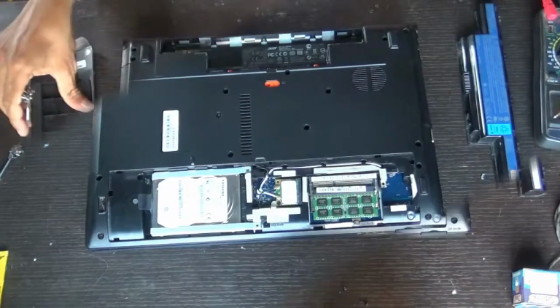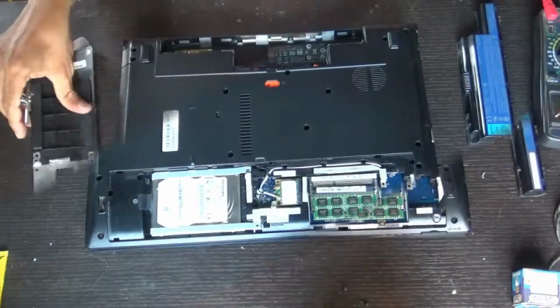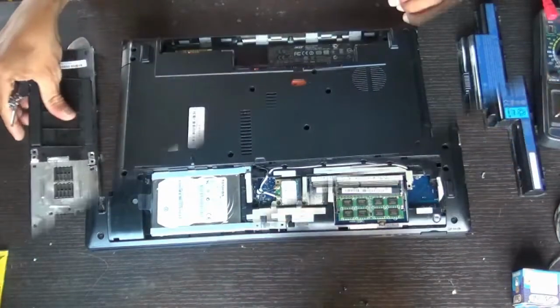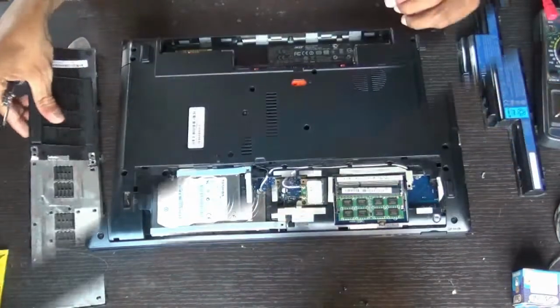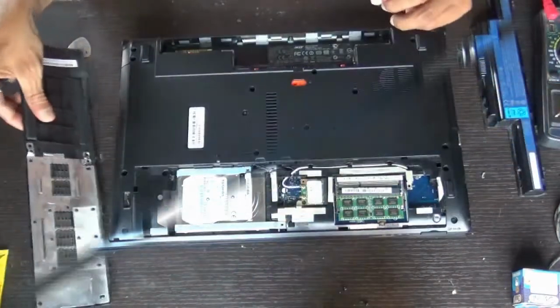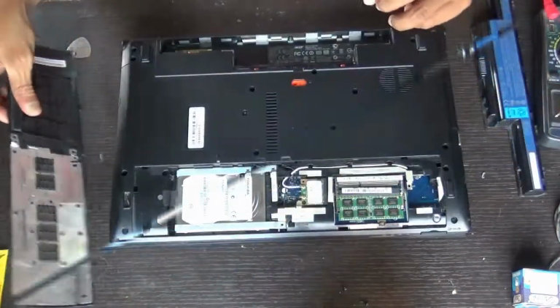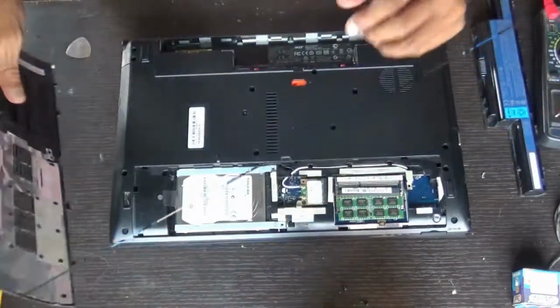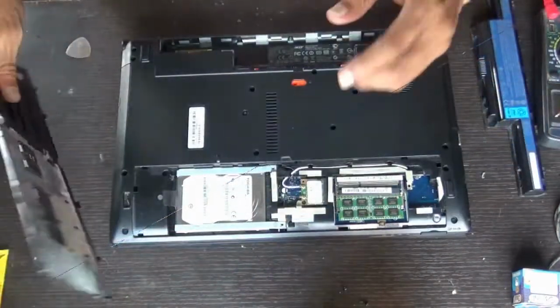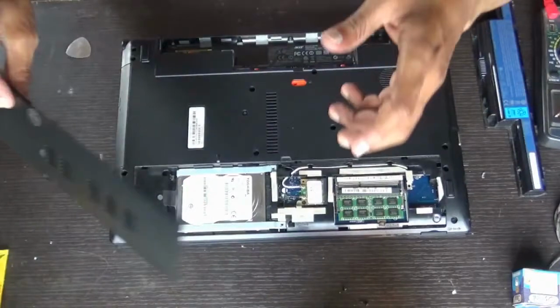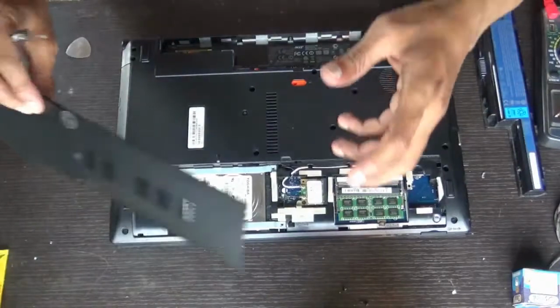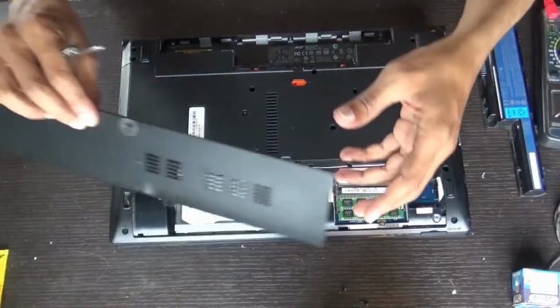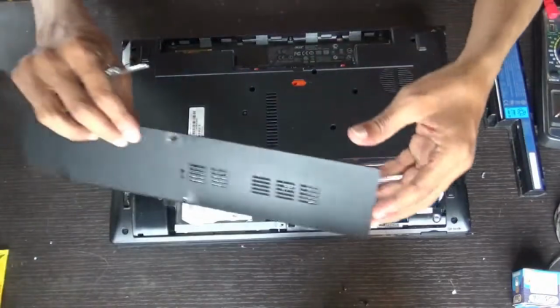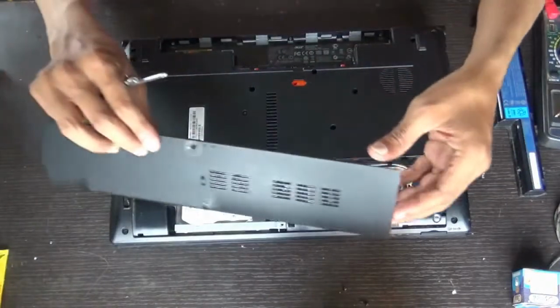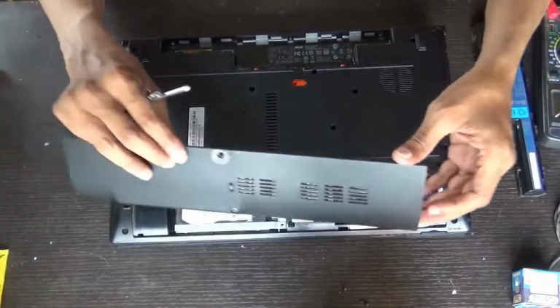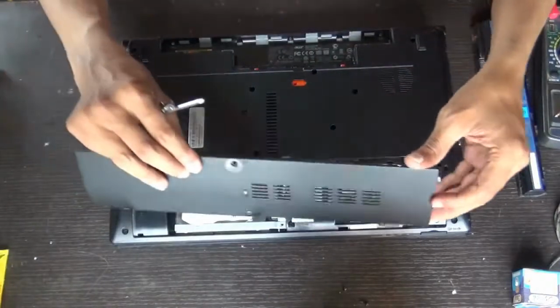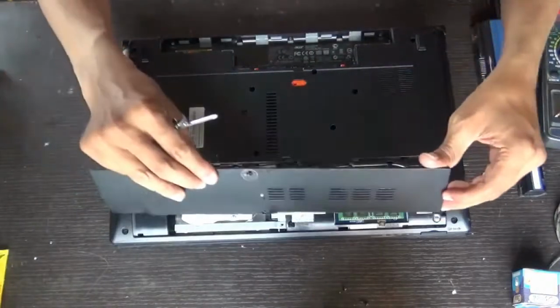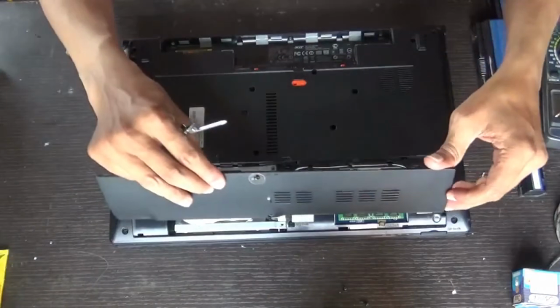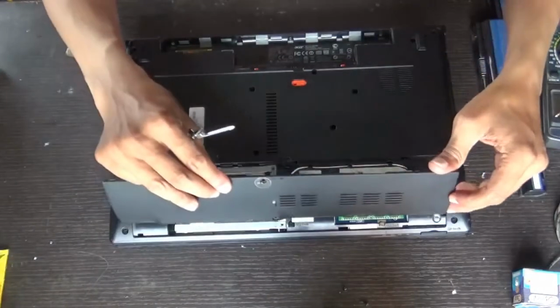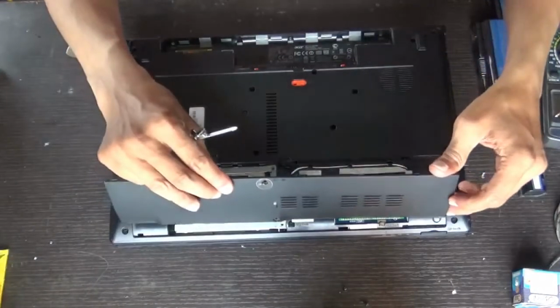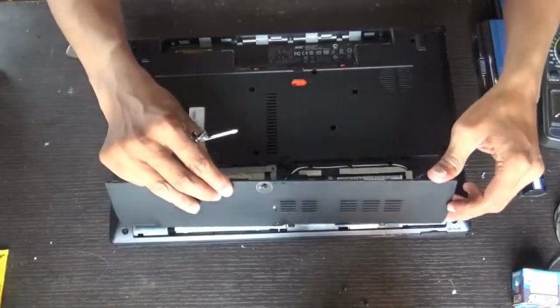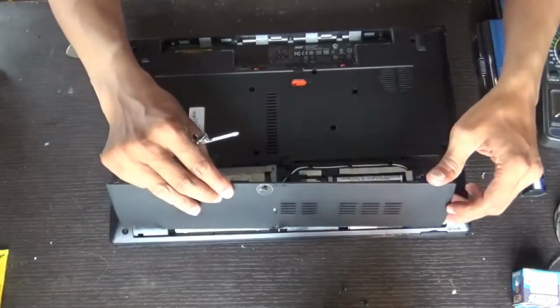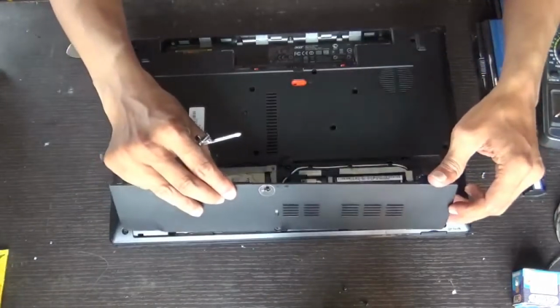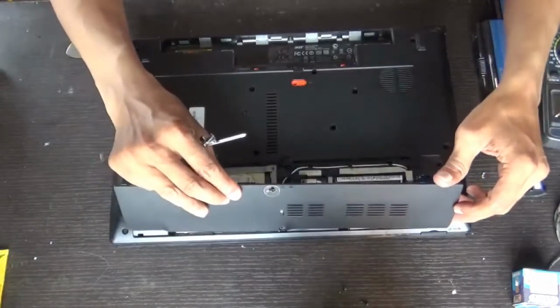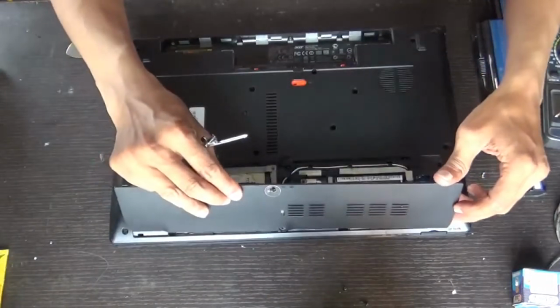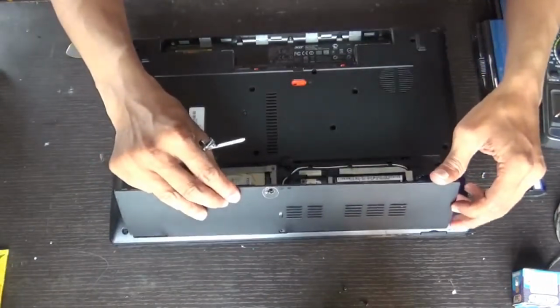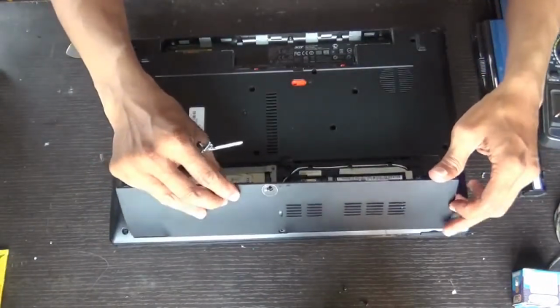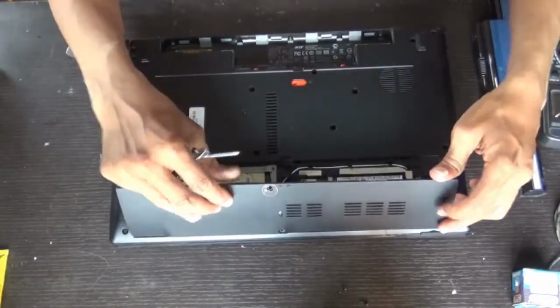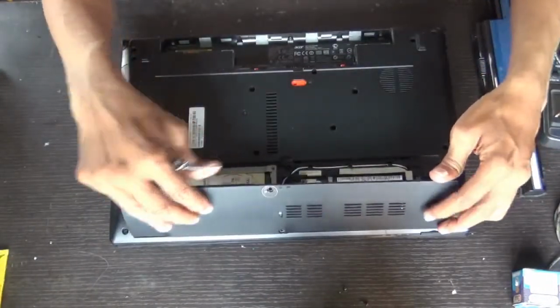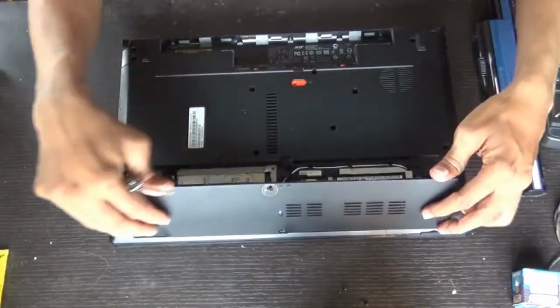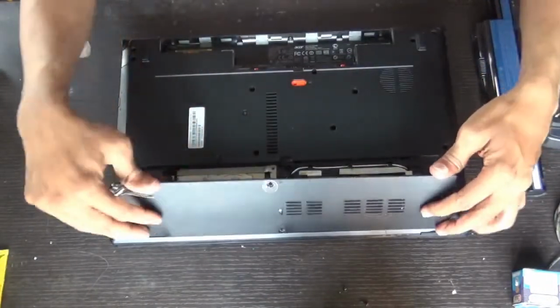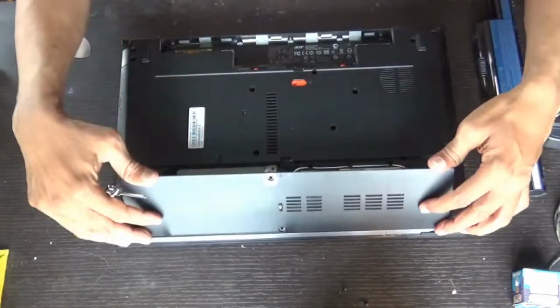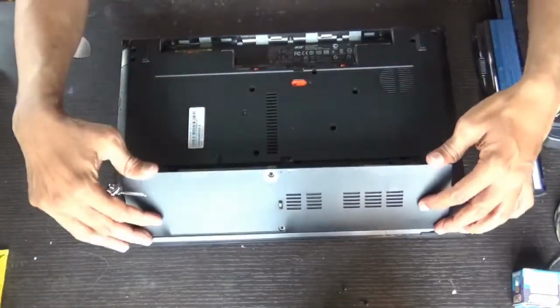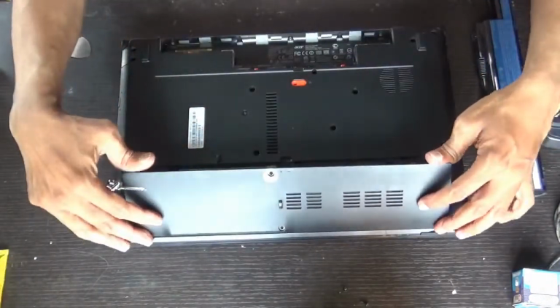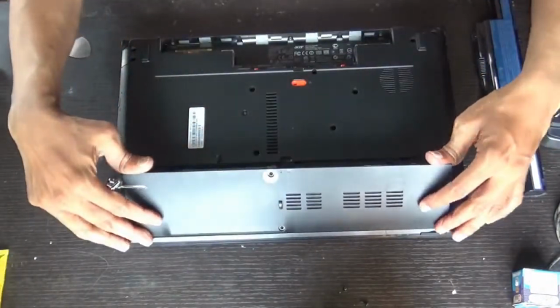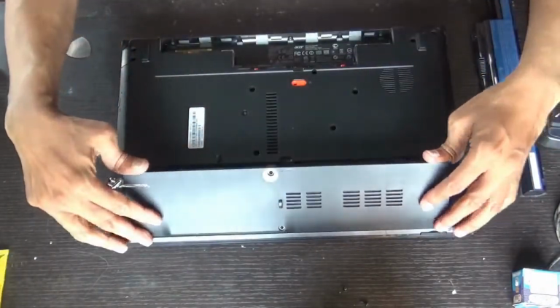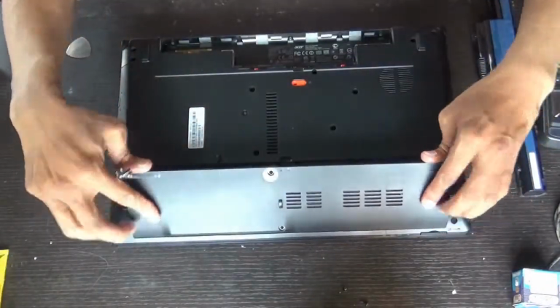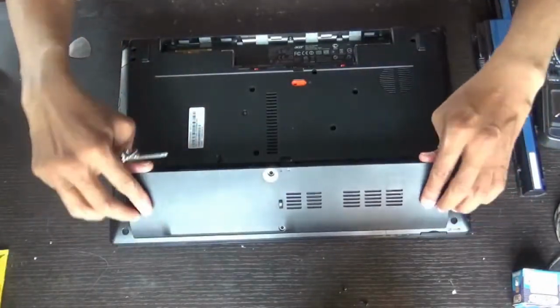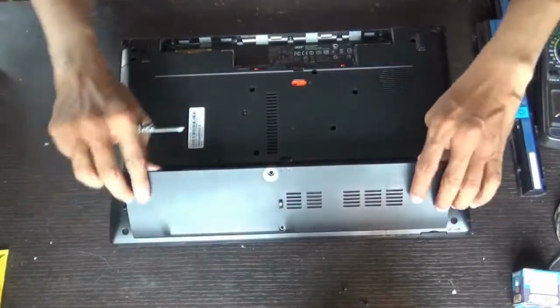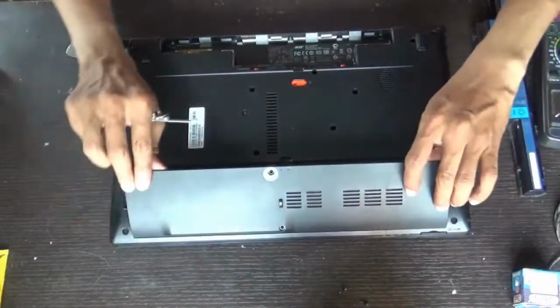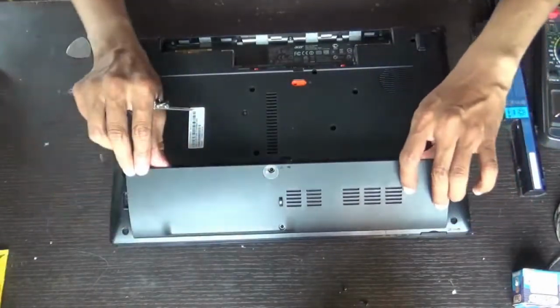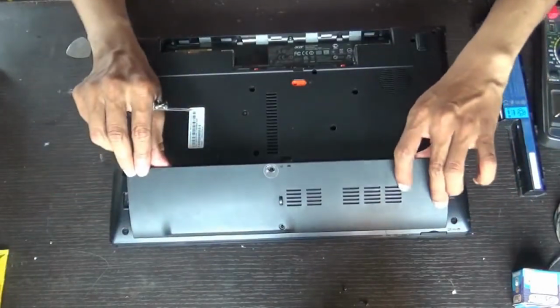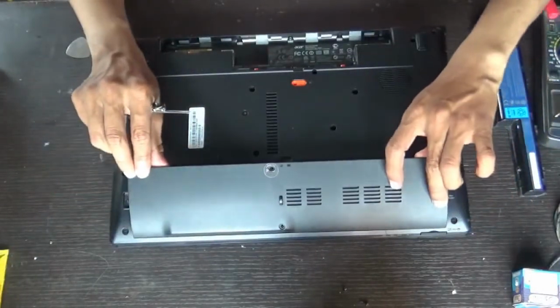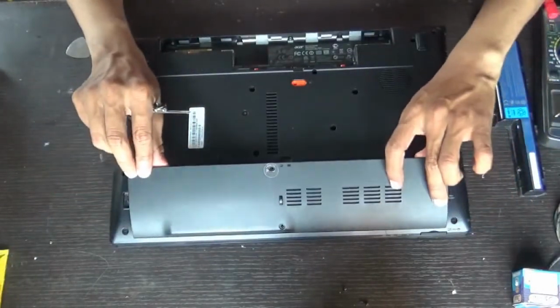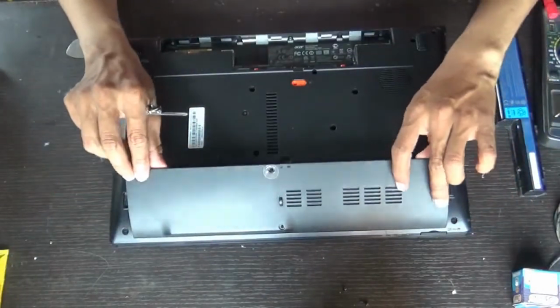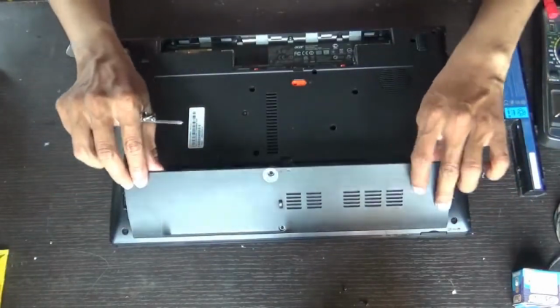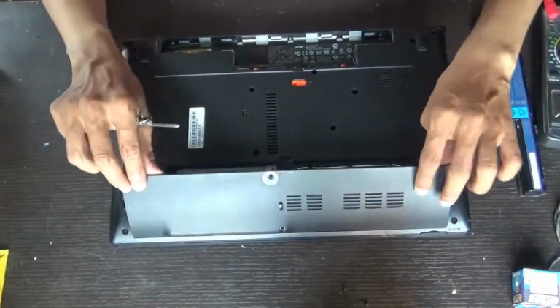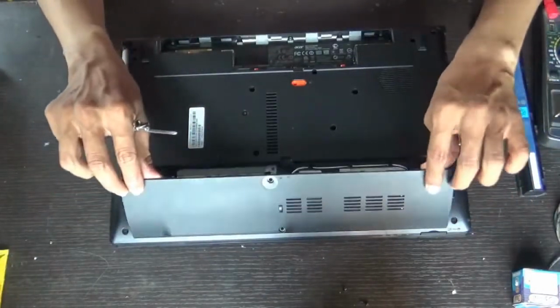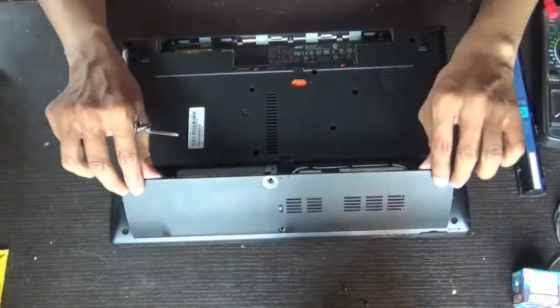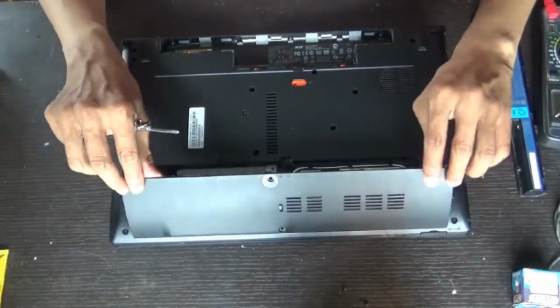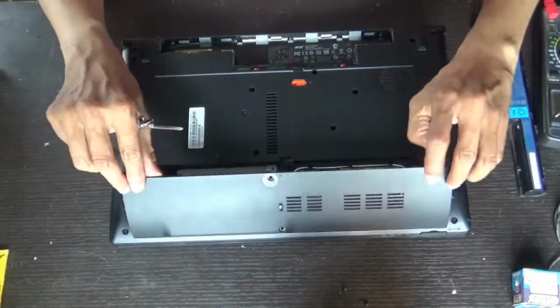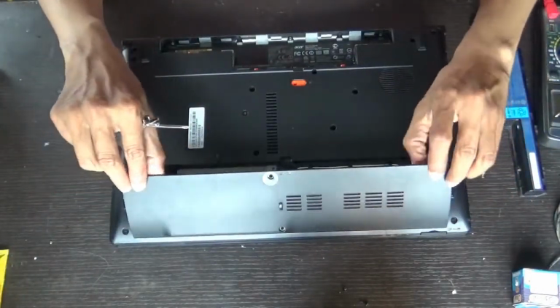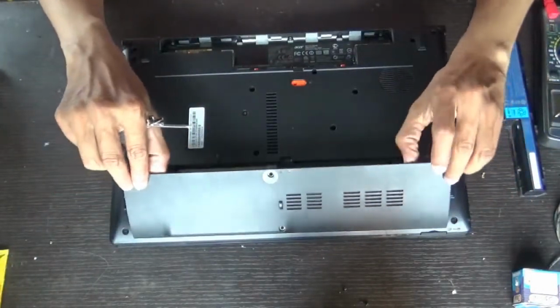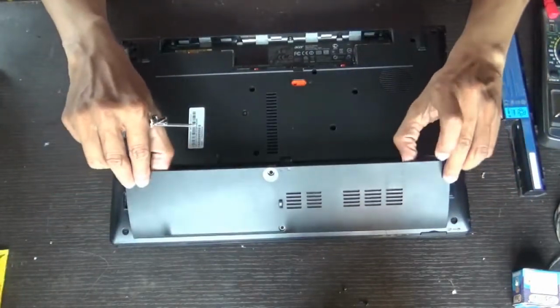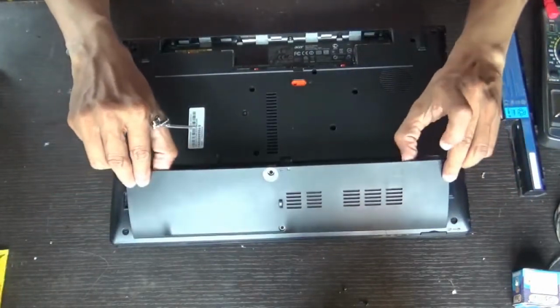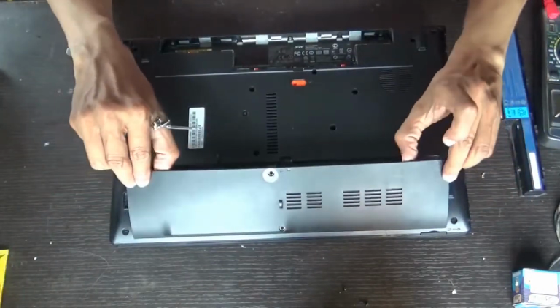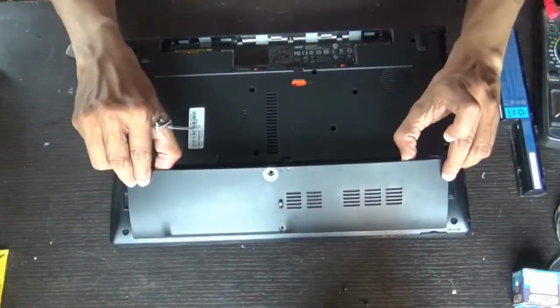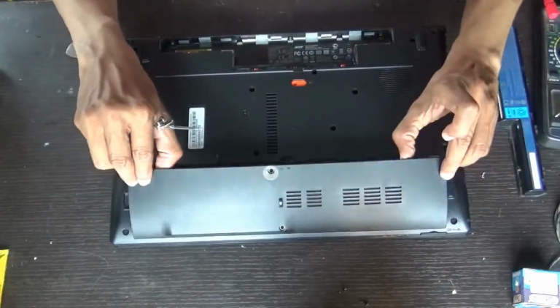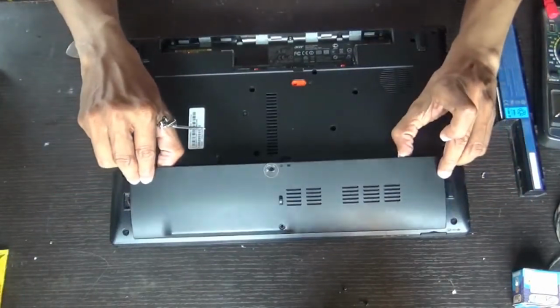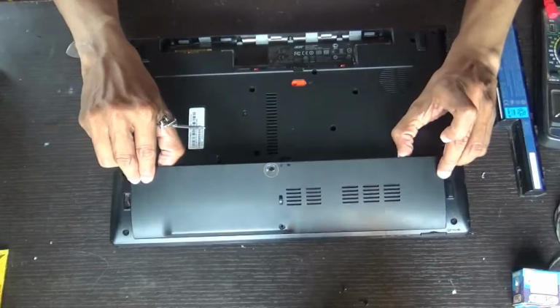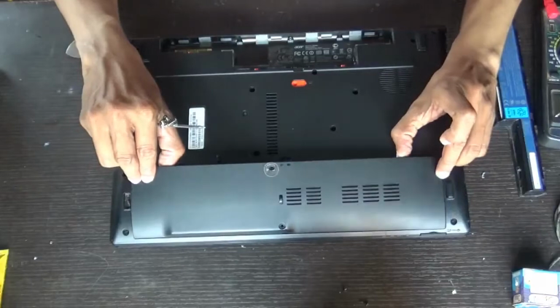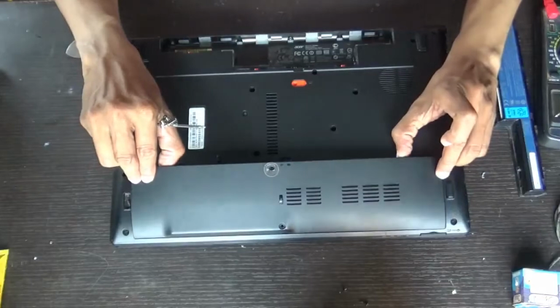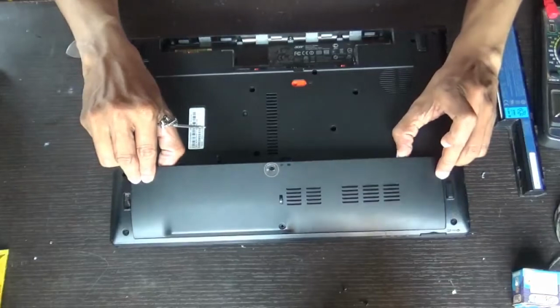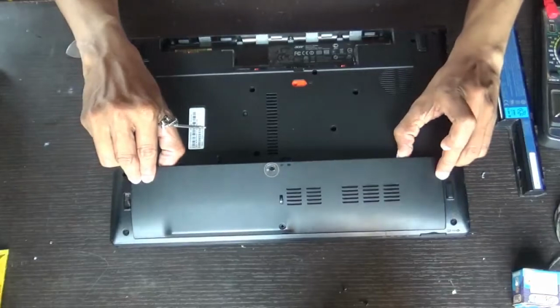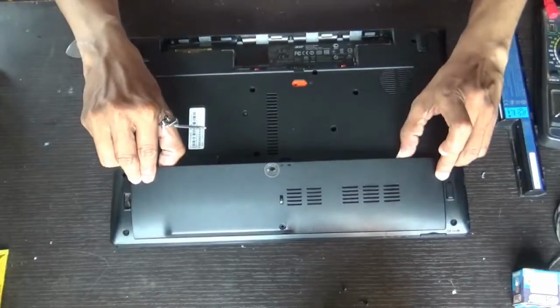We are done. While fixing the door, hold it in this way.